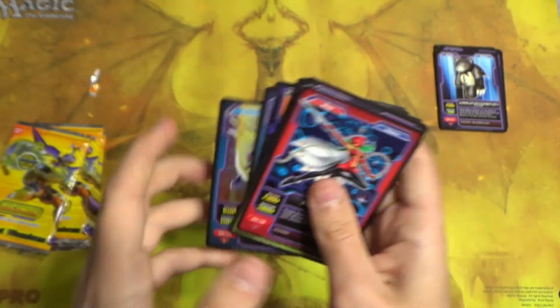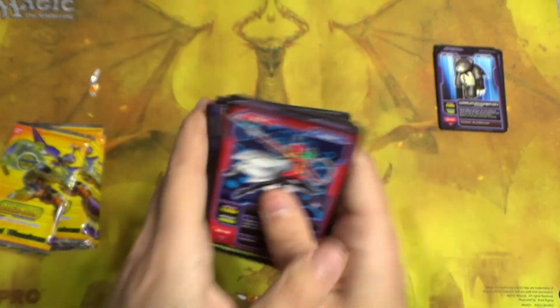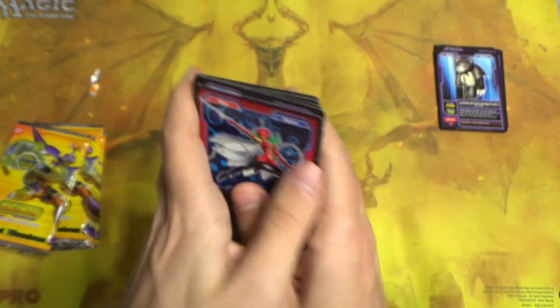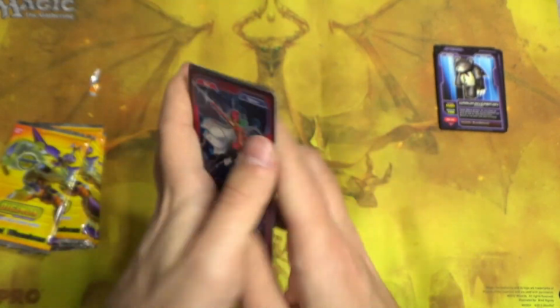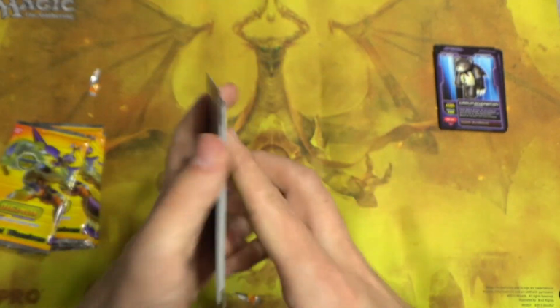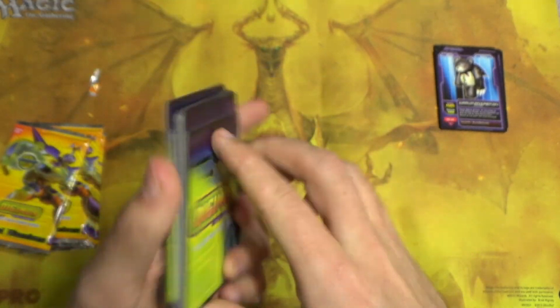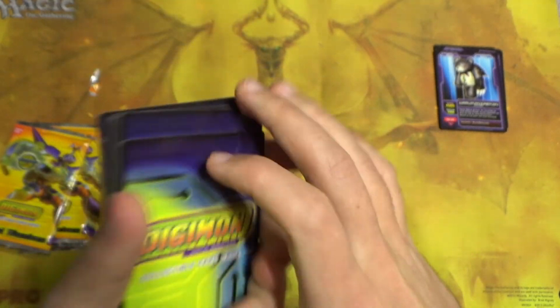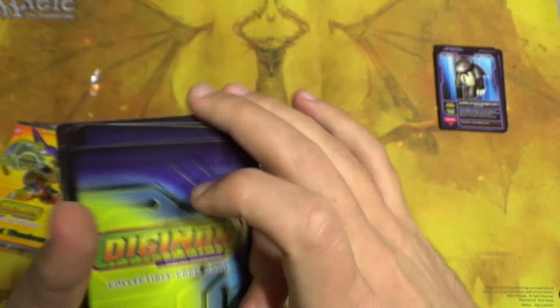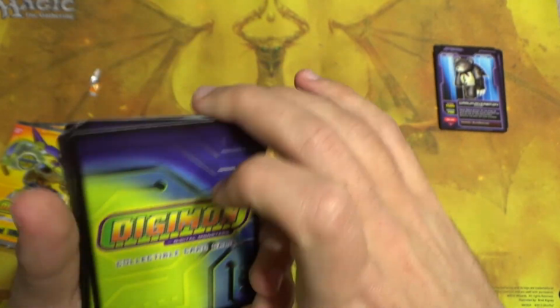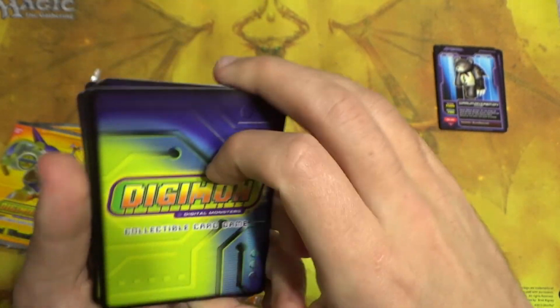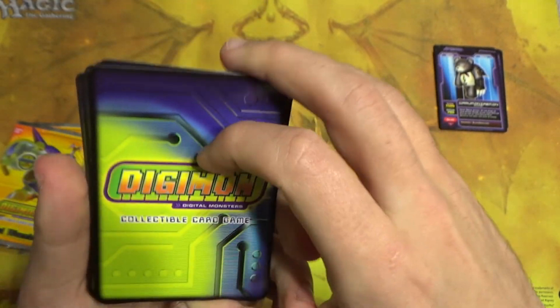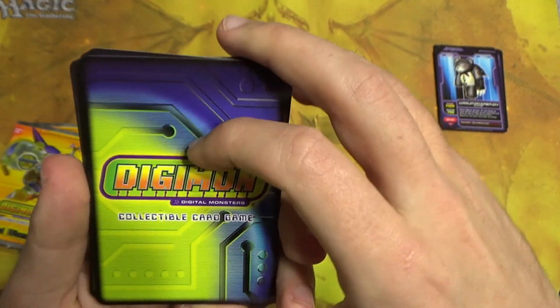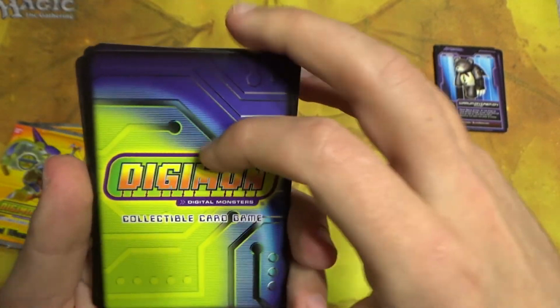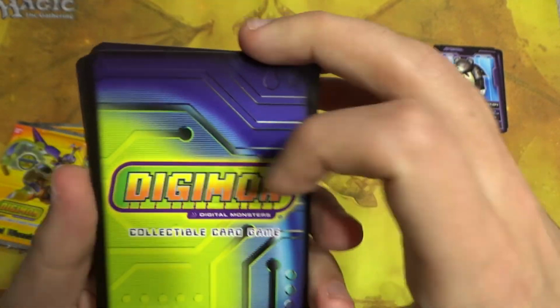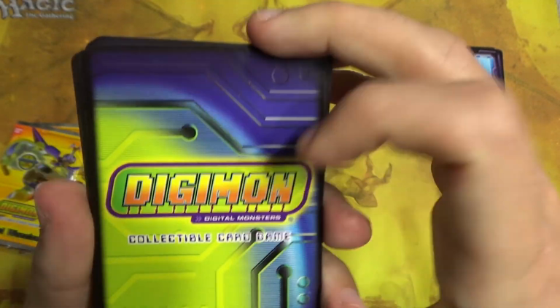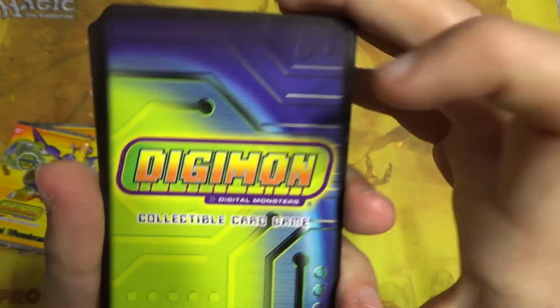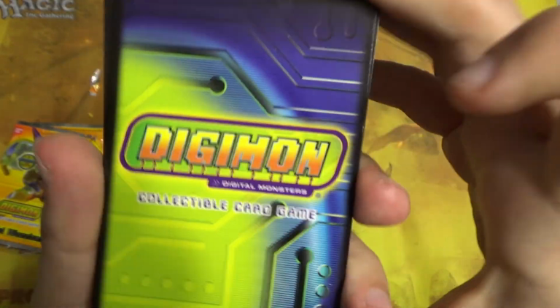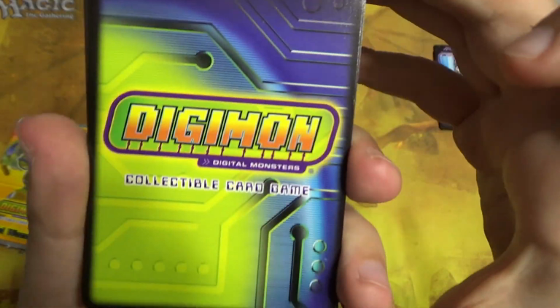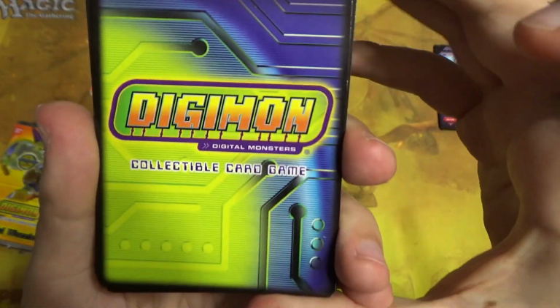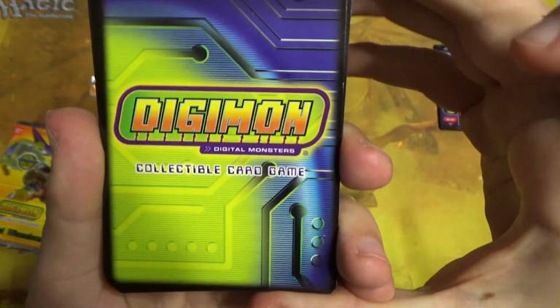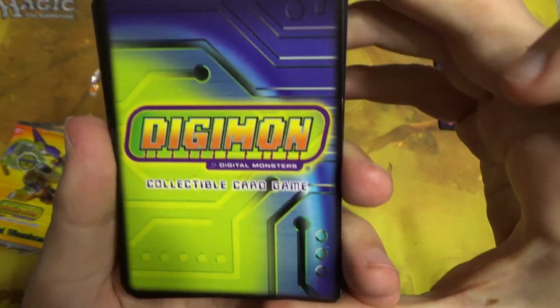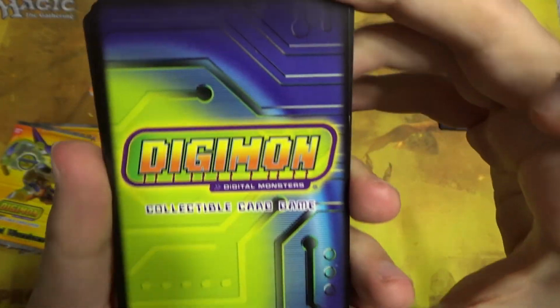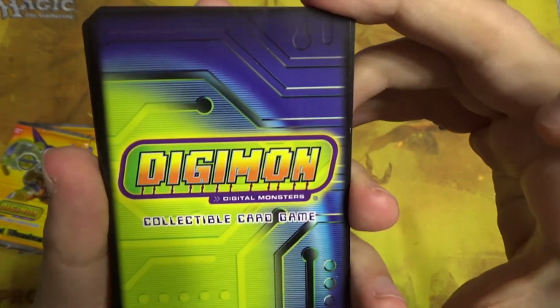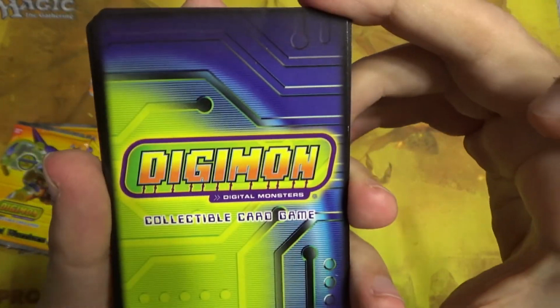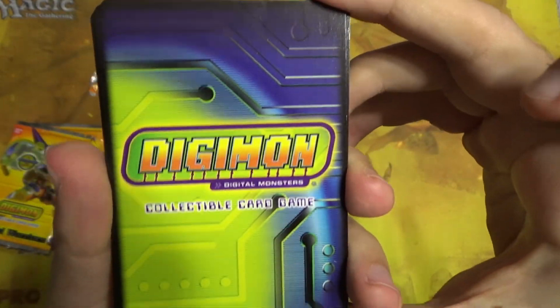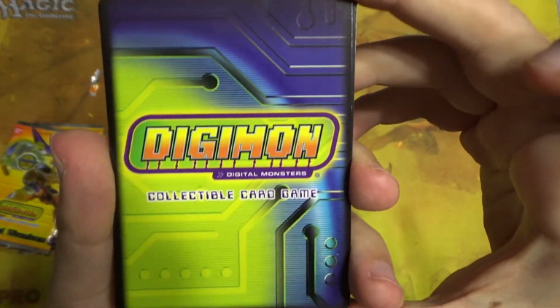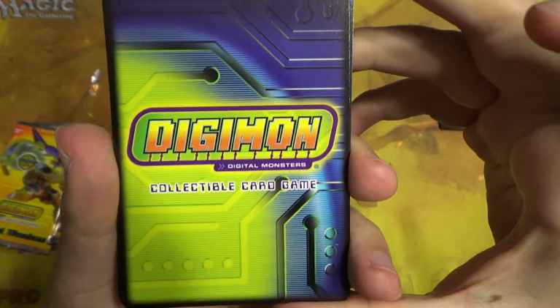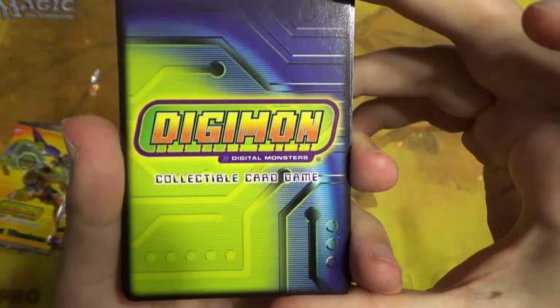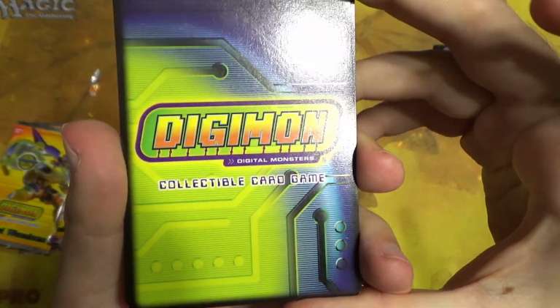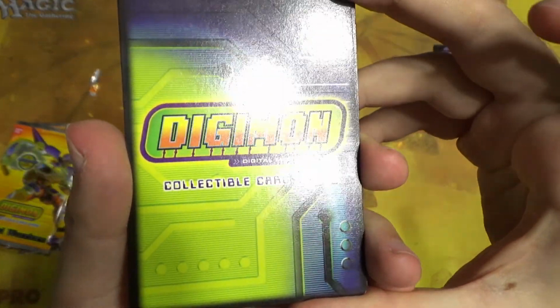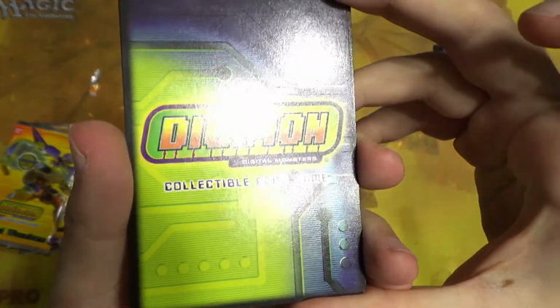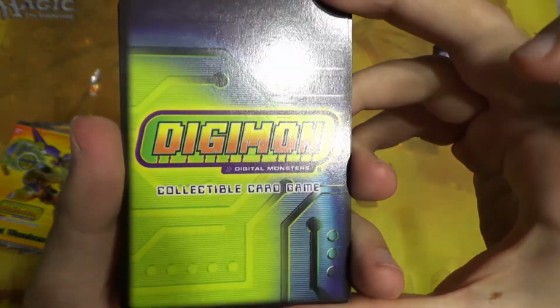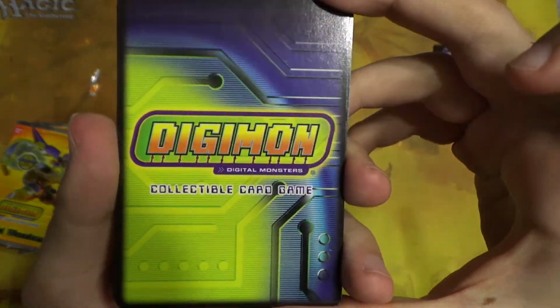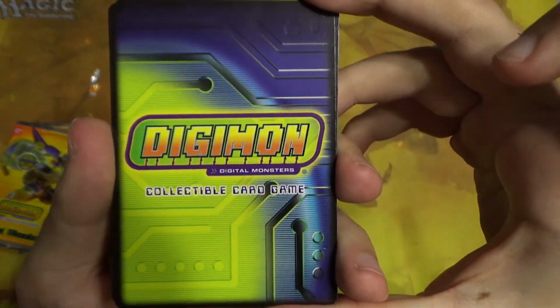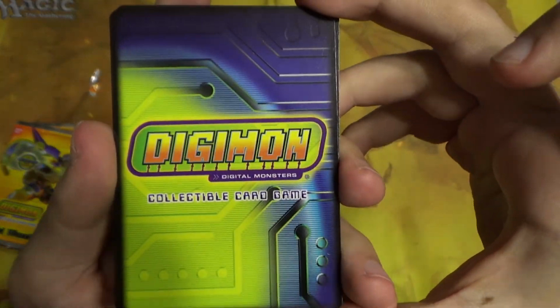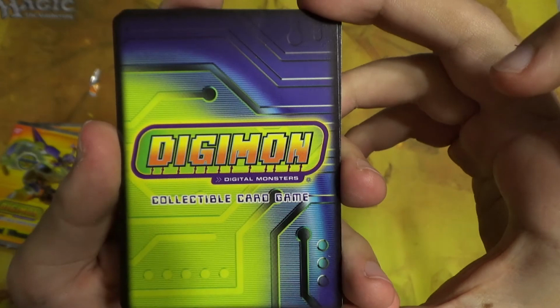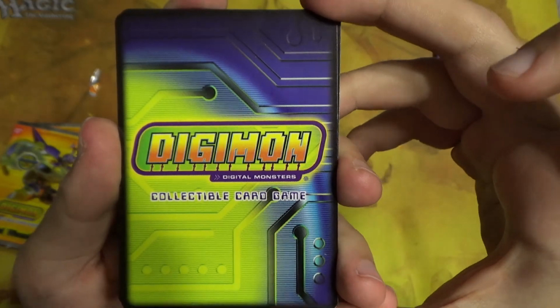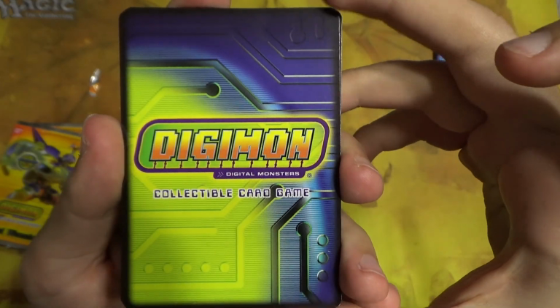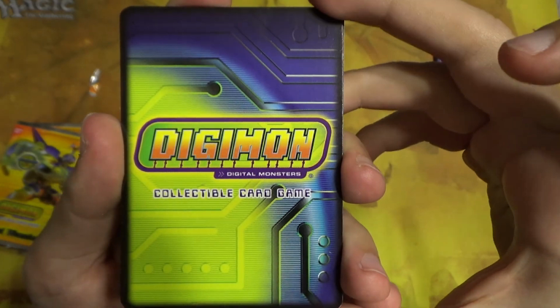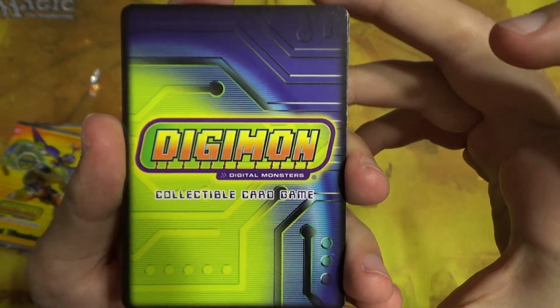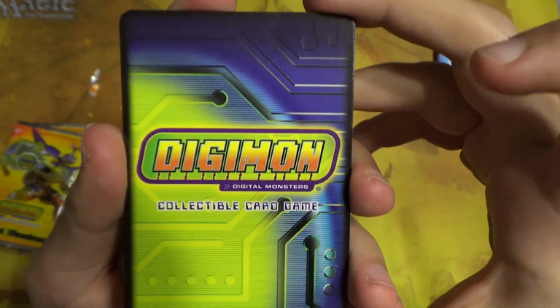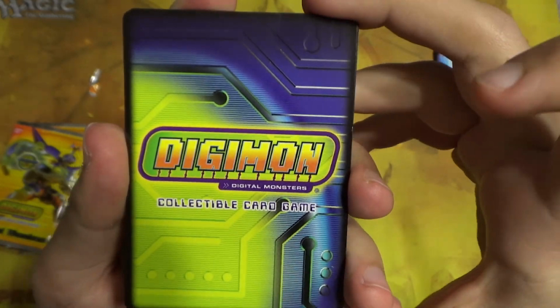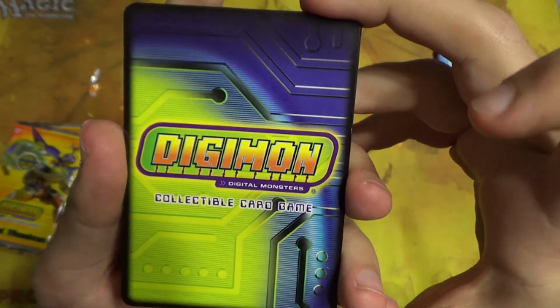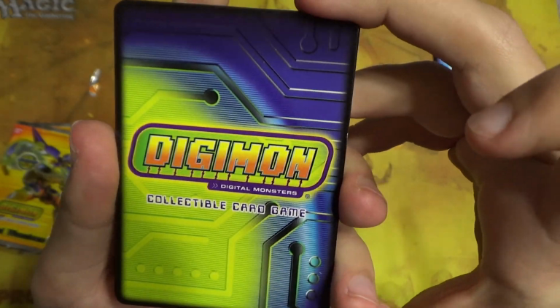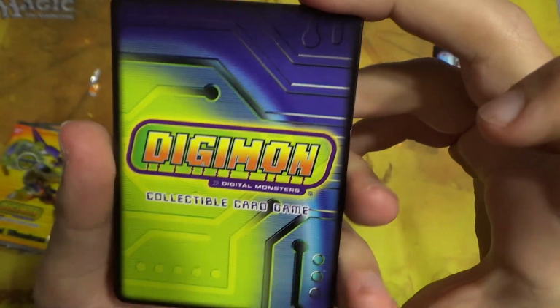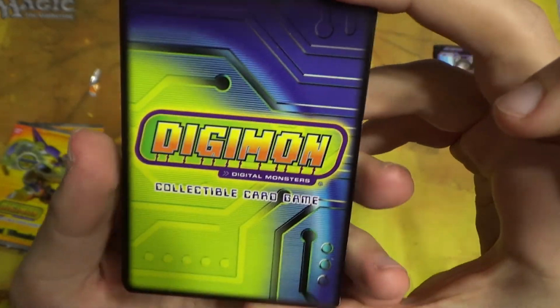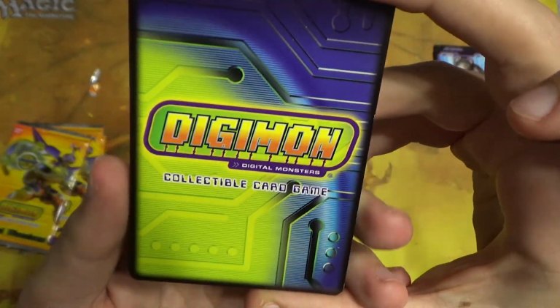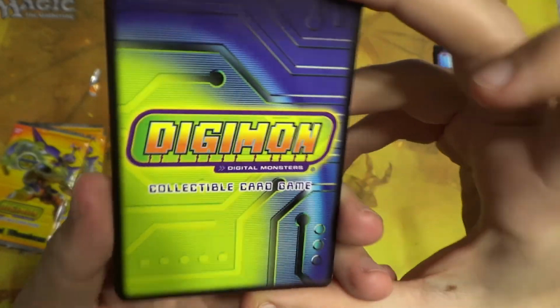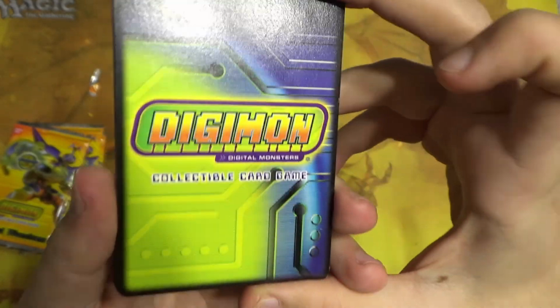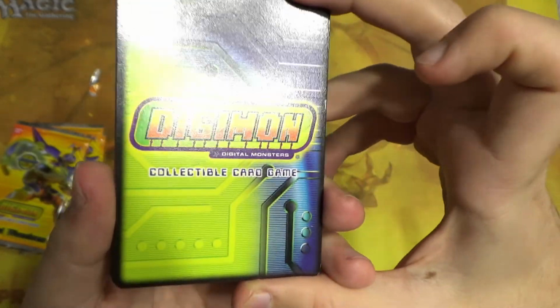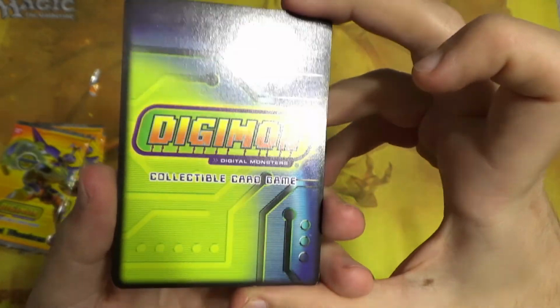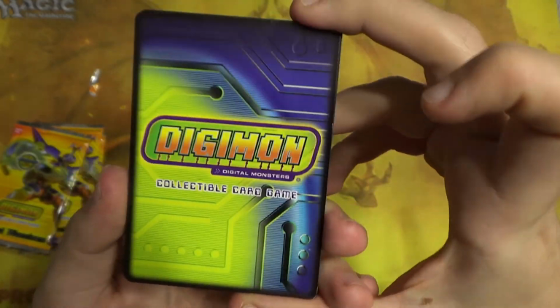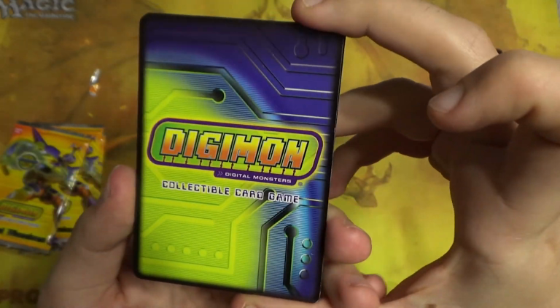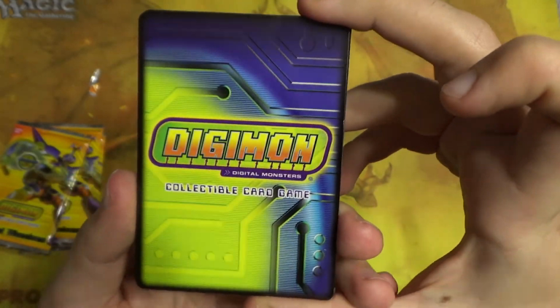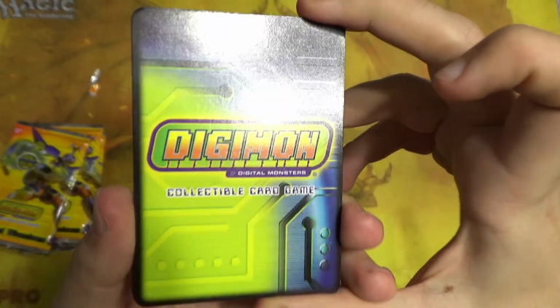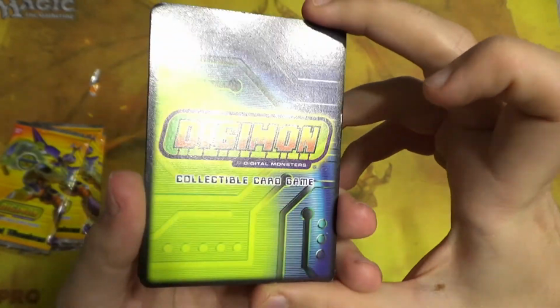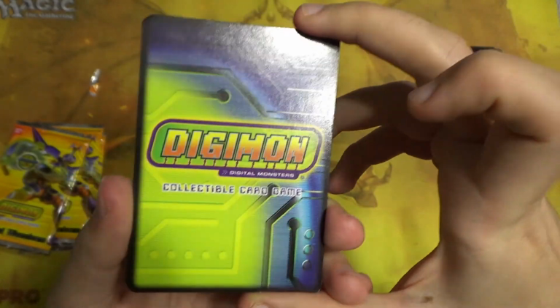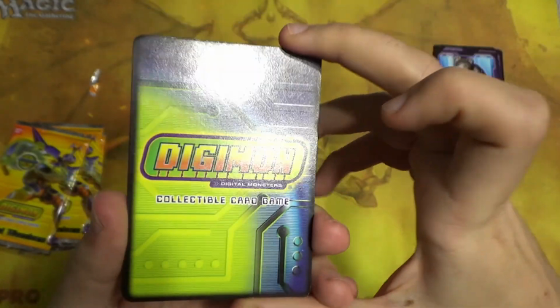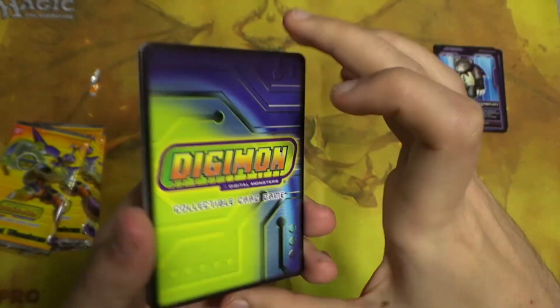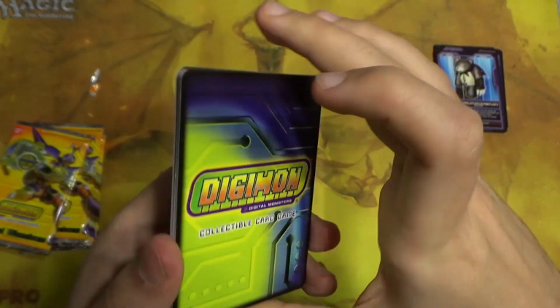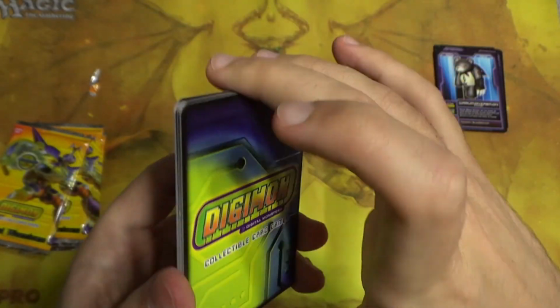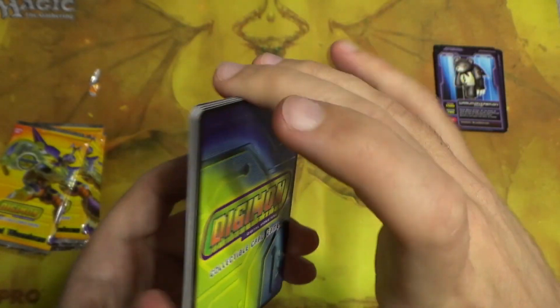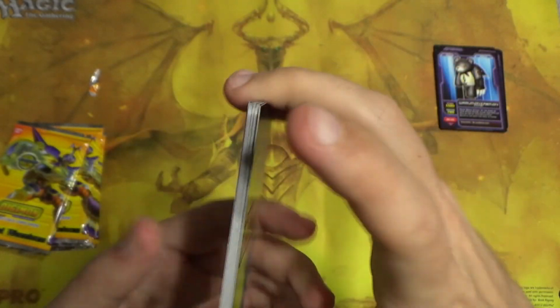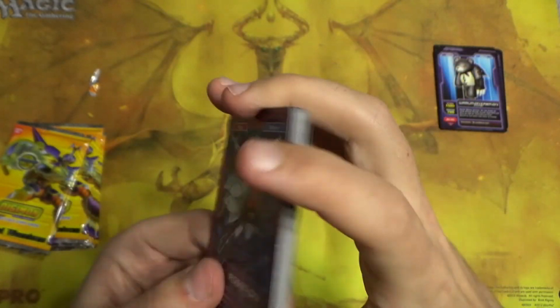We didn't check out the card back — nice and simple, kind of chip design that you'd expect from Digimon. Very cool.